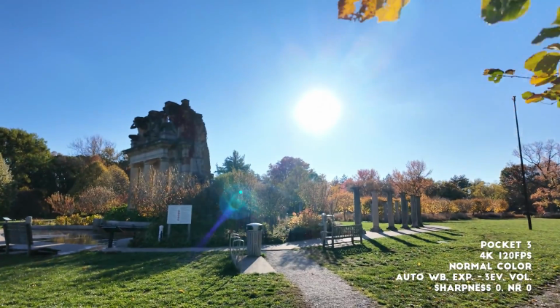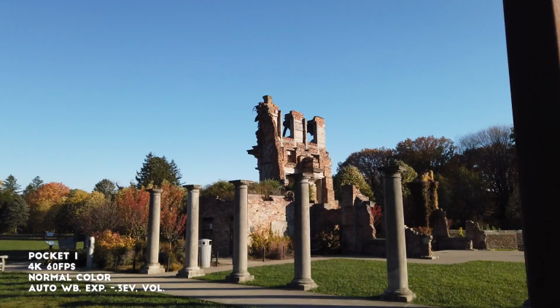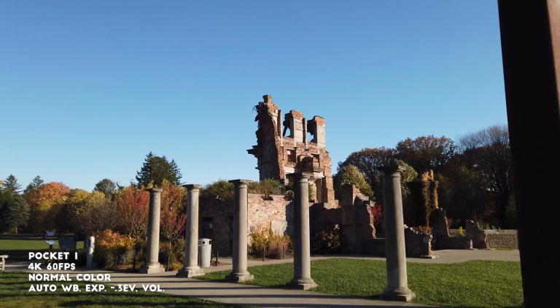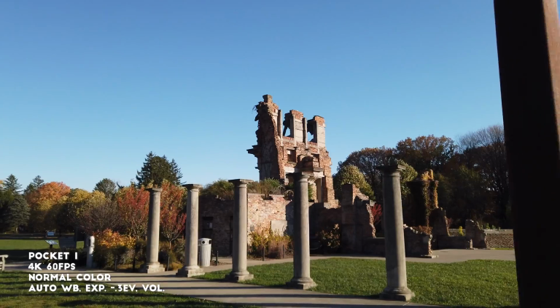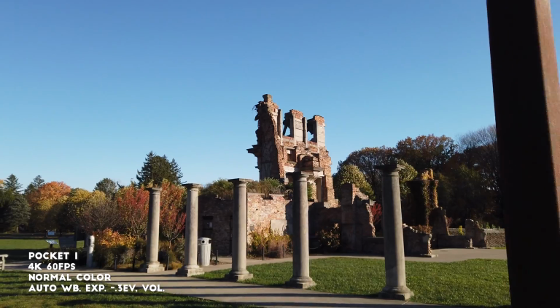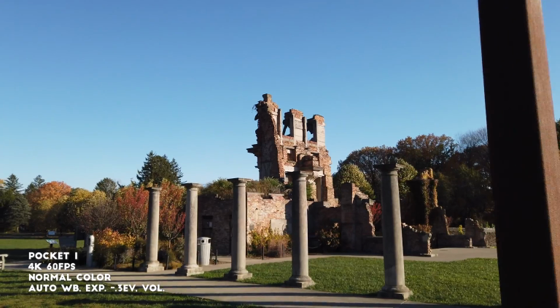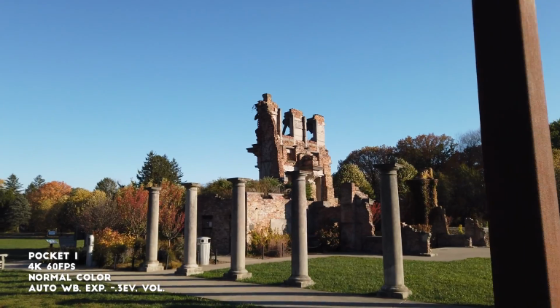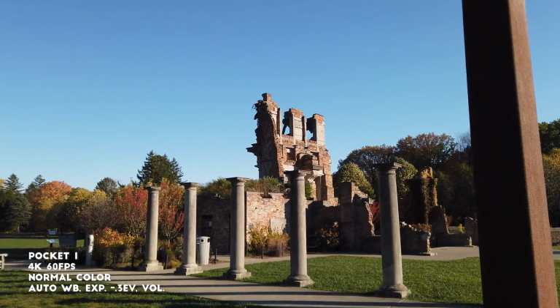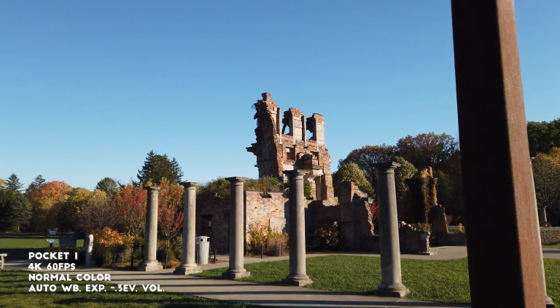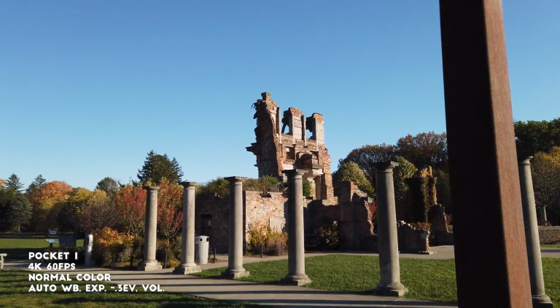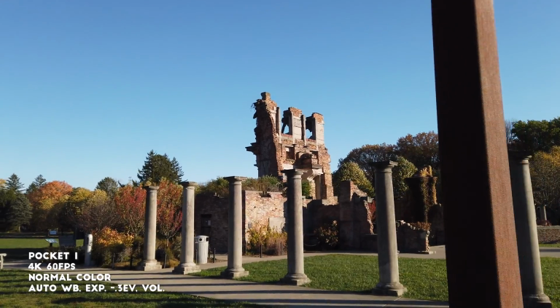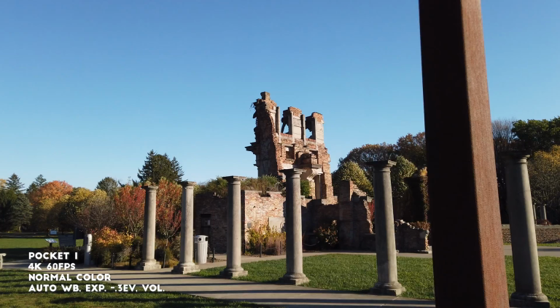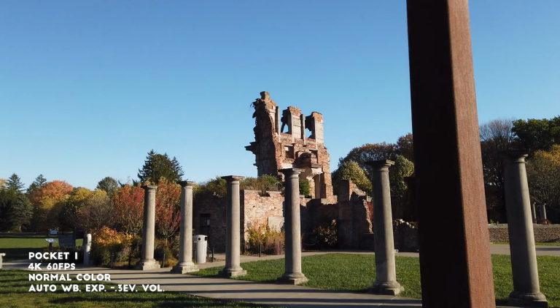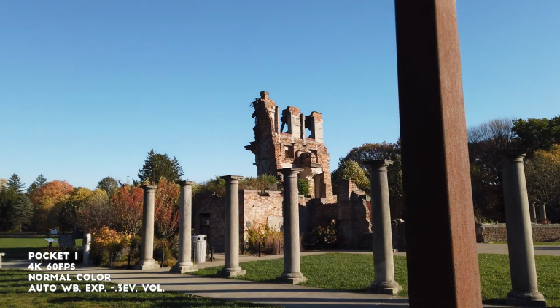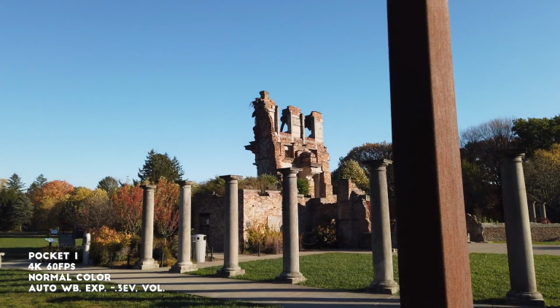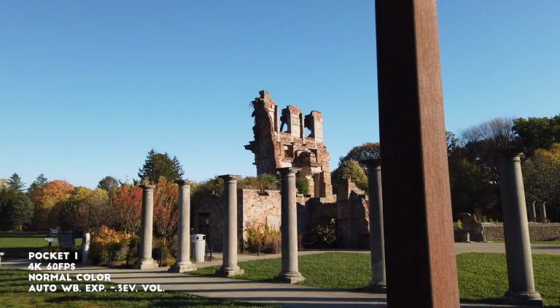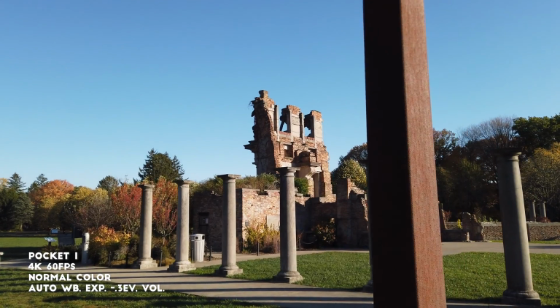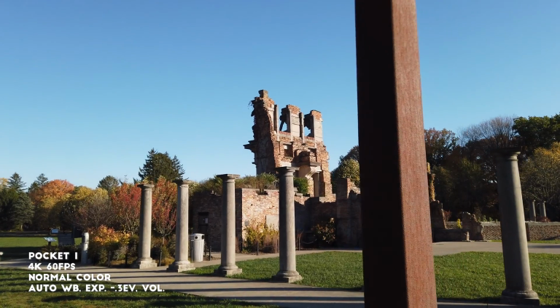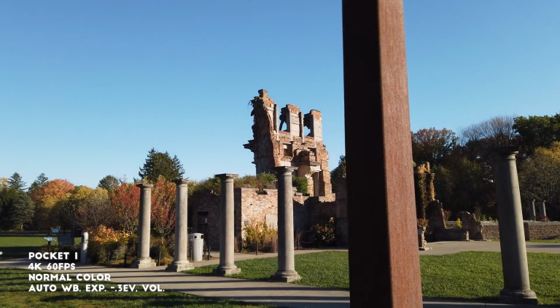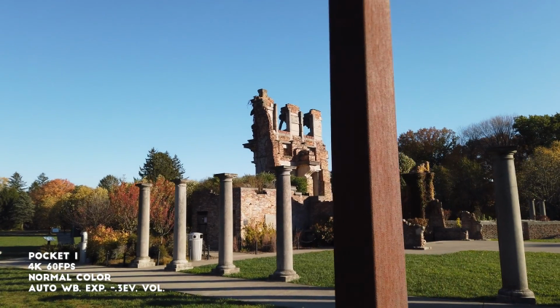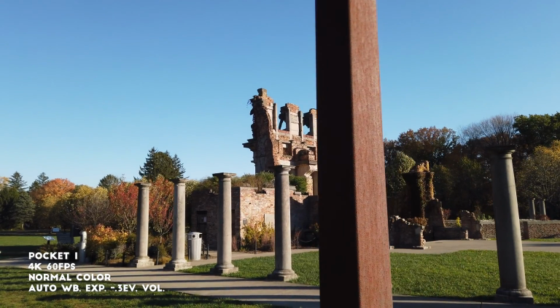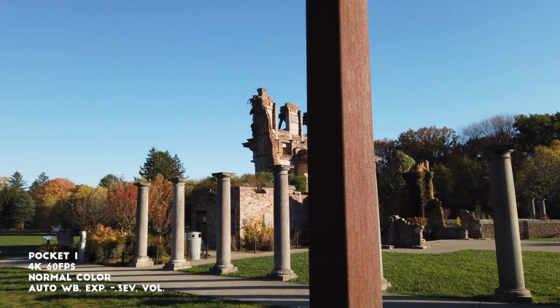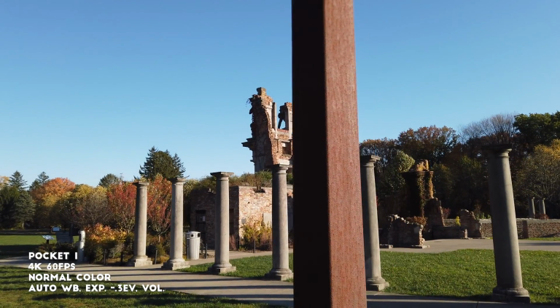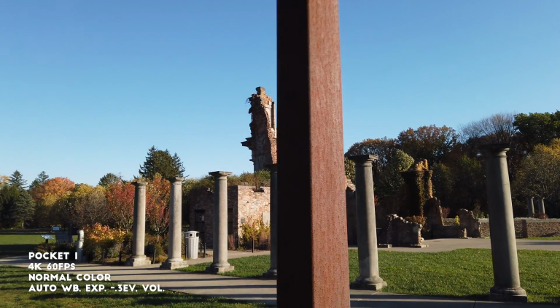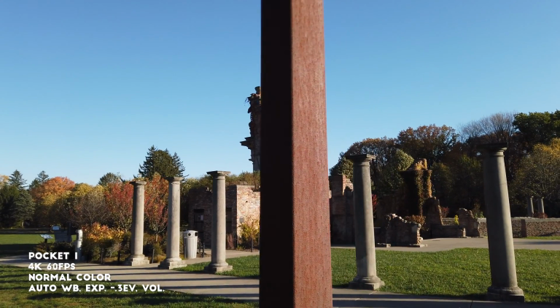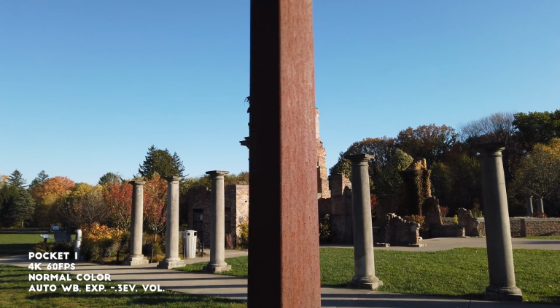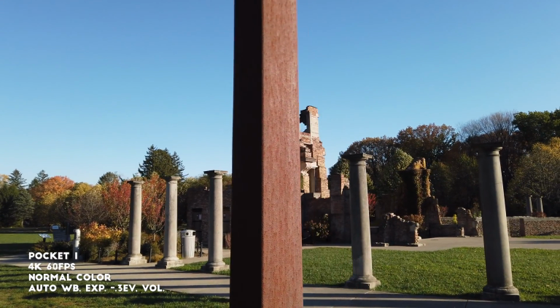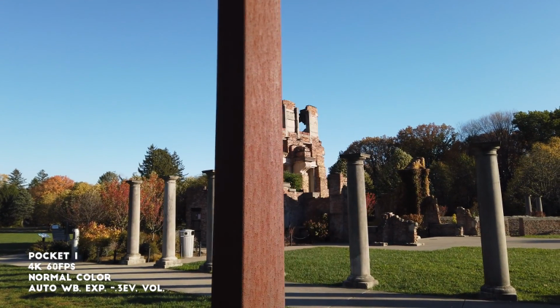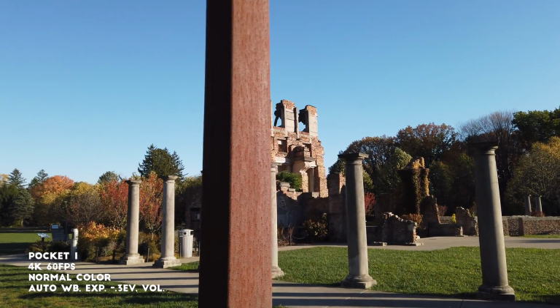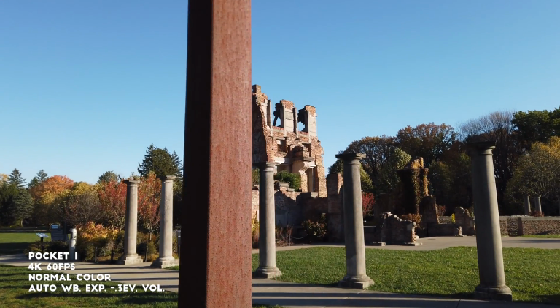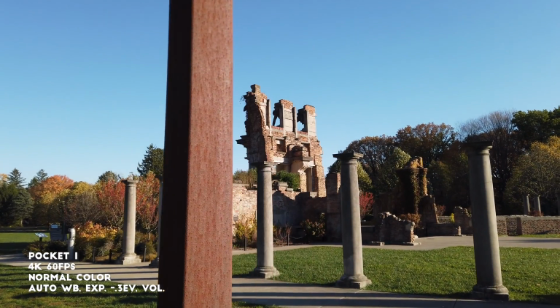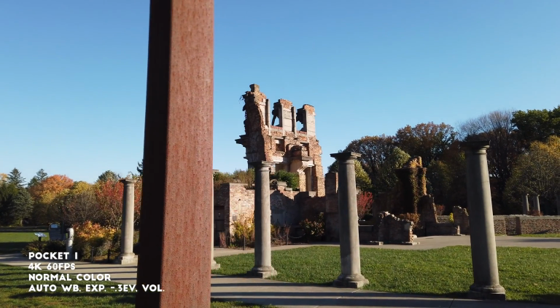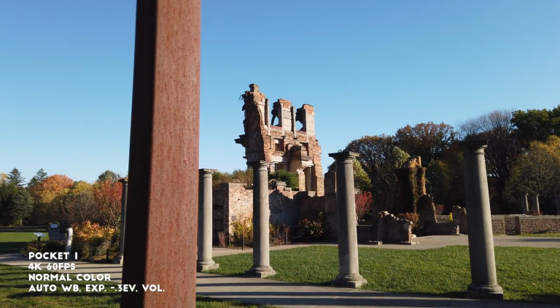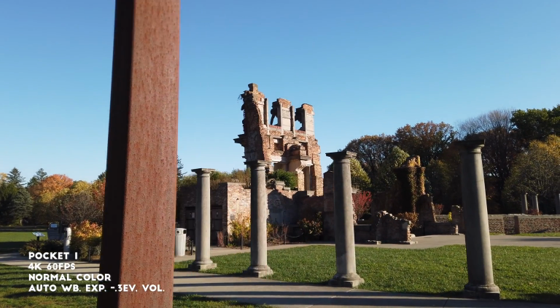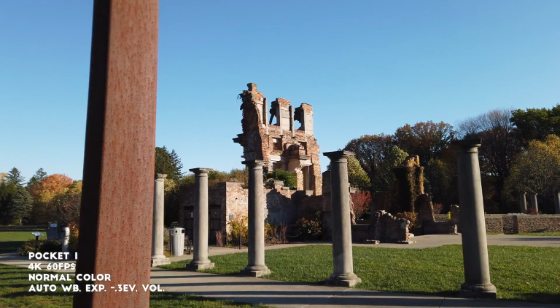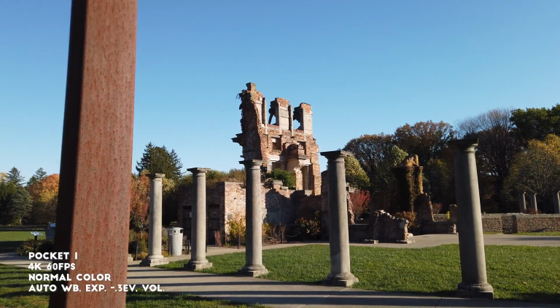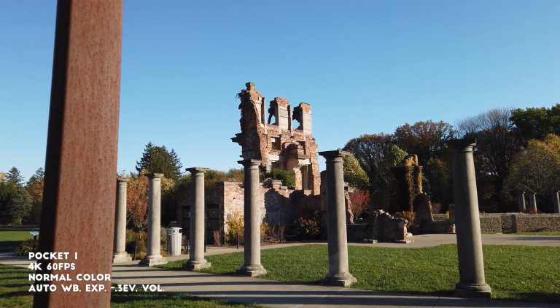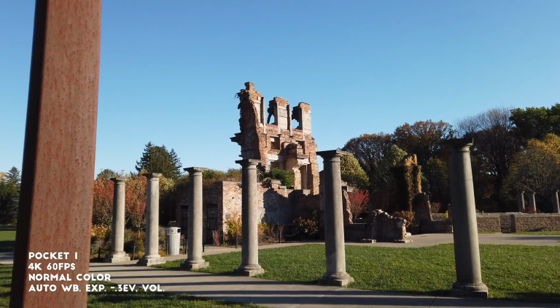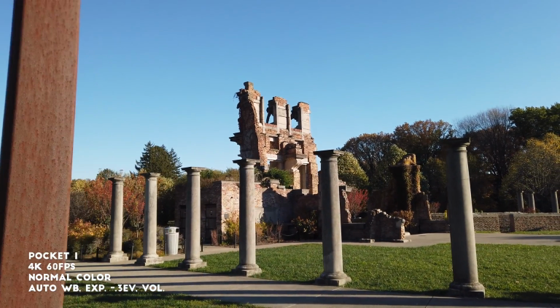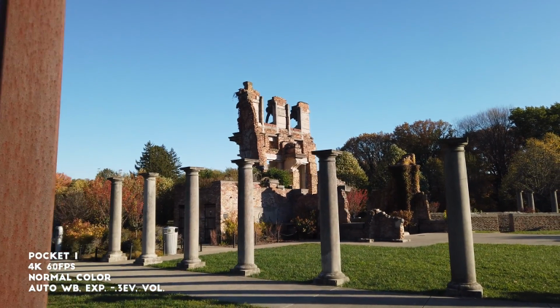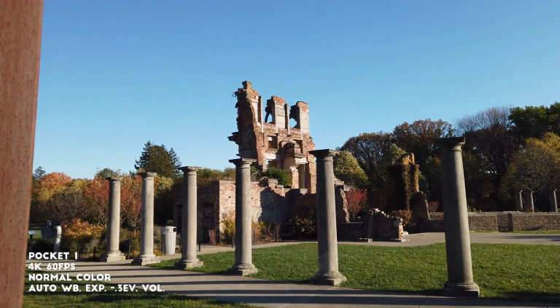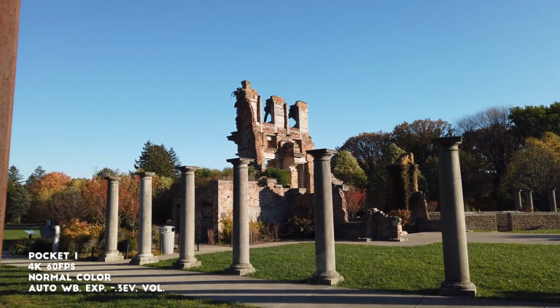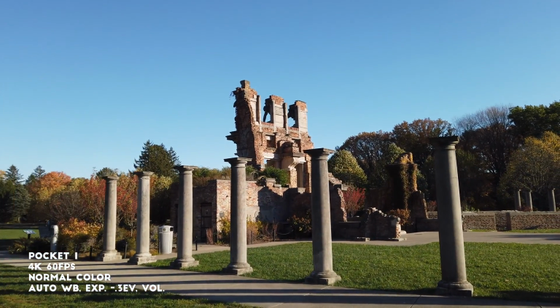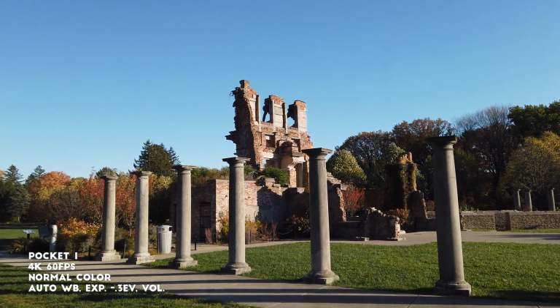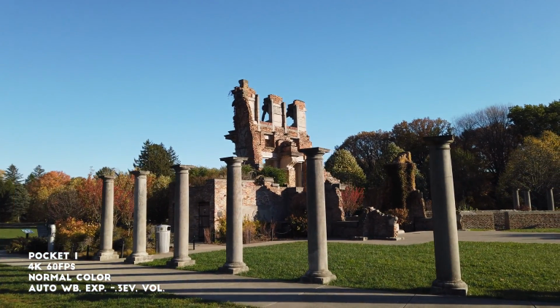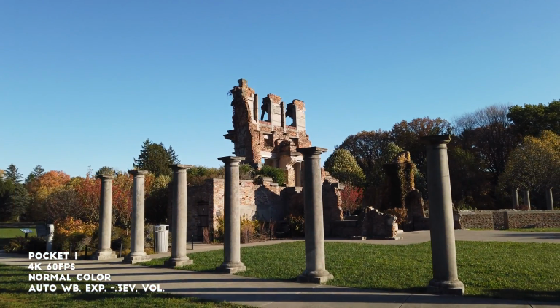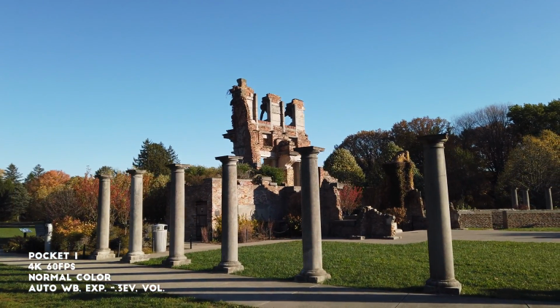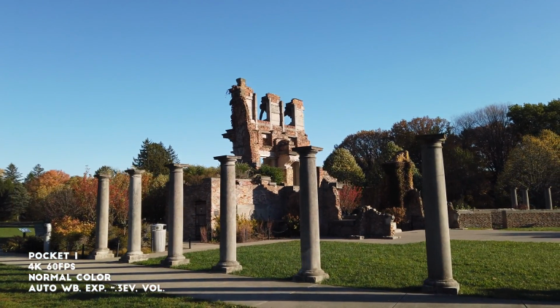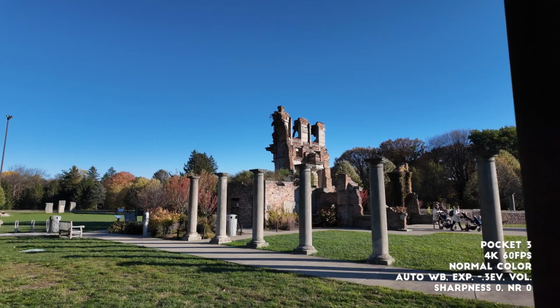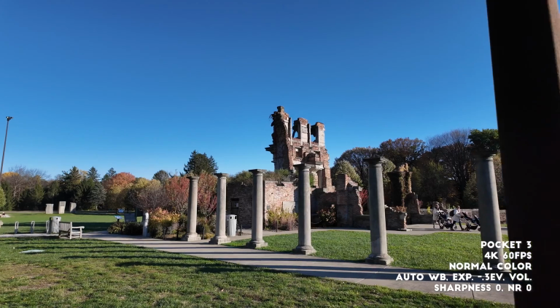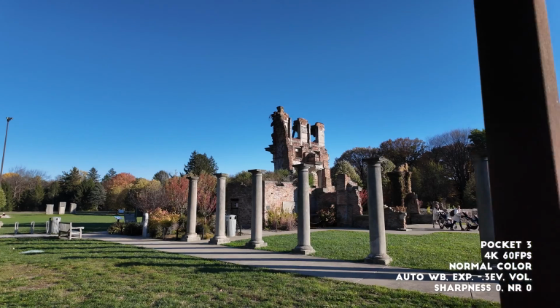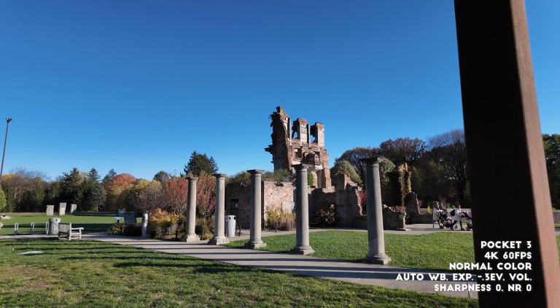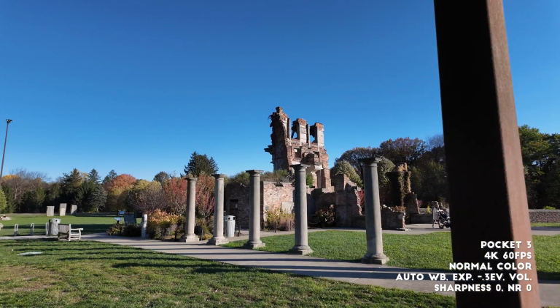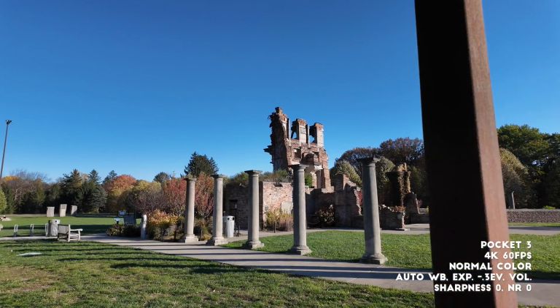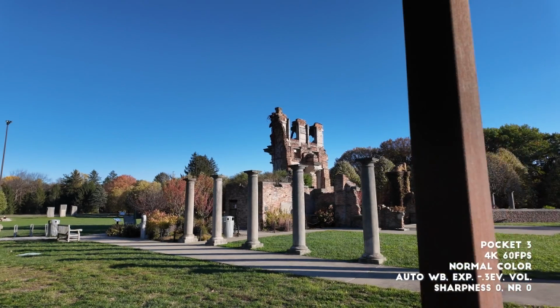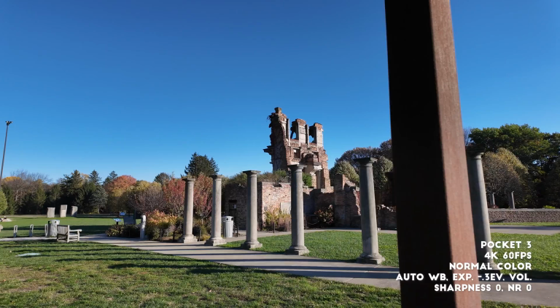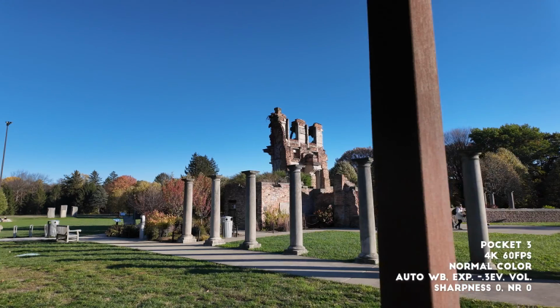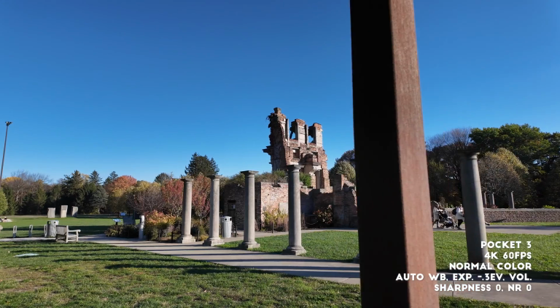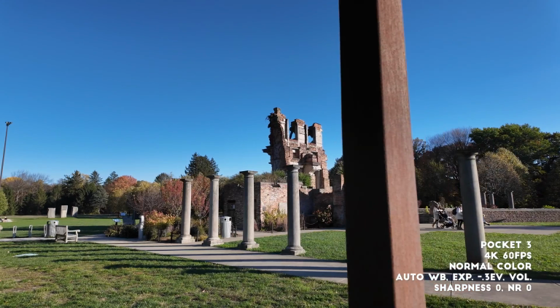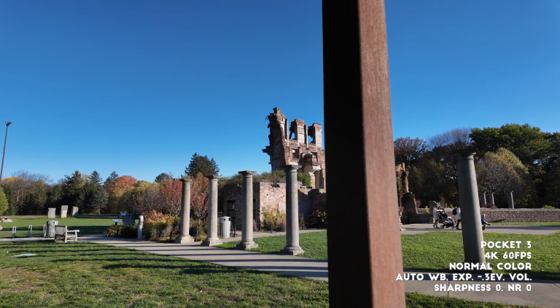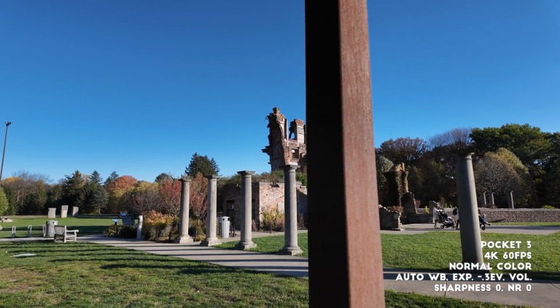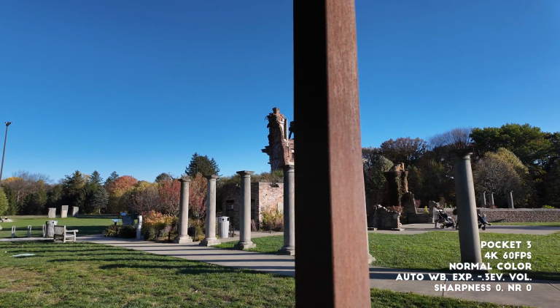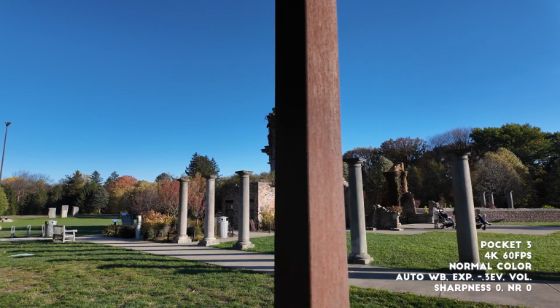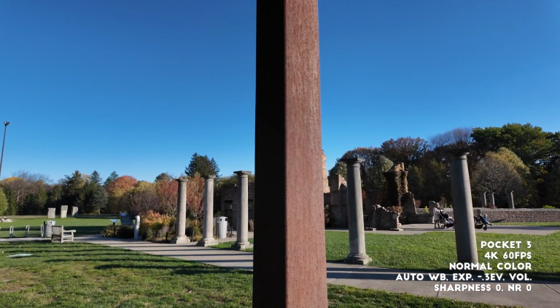One thing to note is that the Pocket 3's autofocus is much more sensitive — it jumps to anything in the foreground very quickly, and you can see that in these shots.